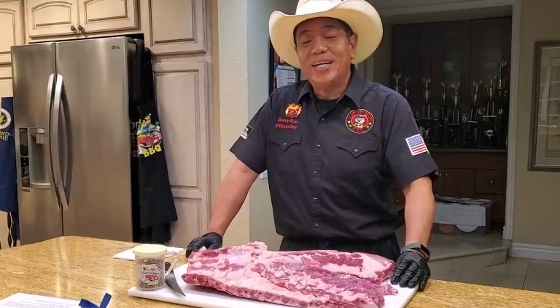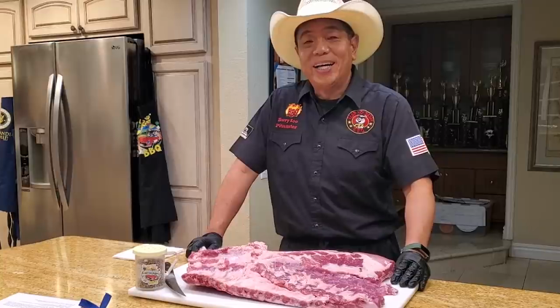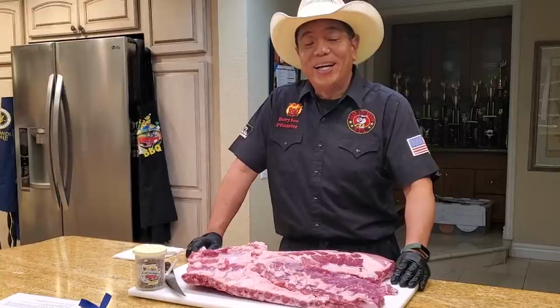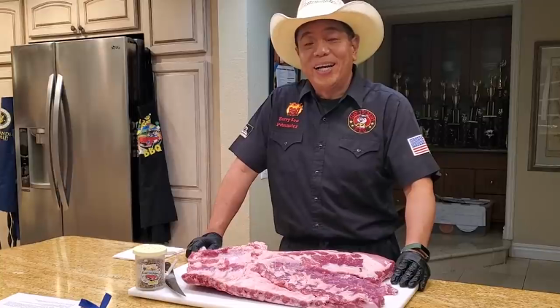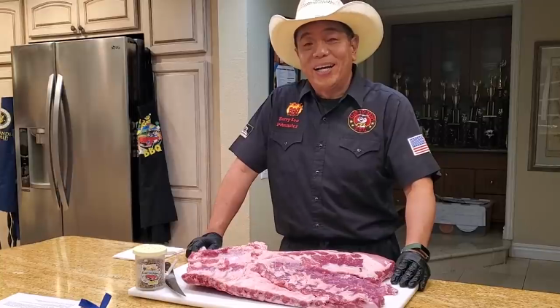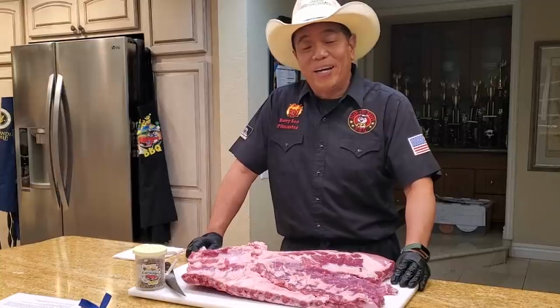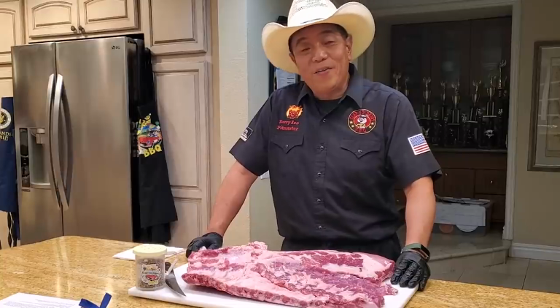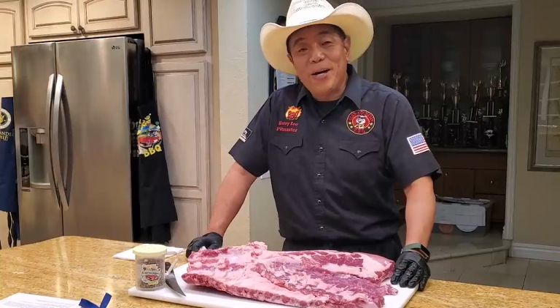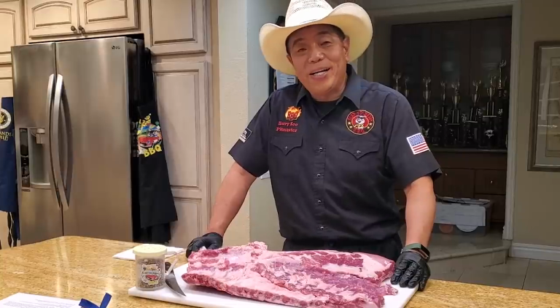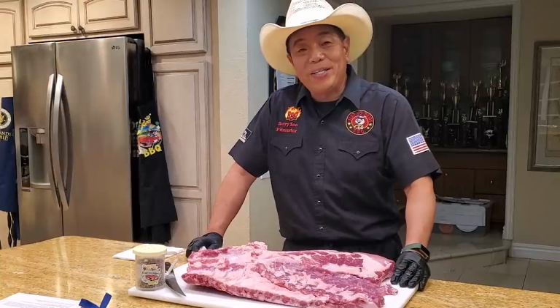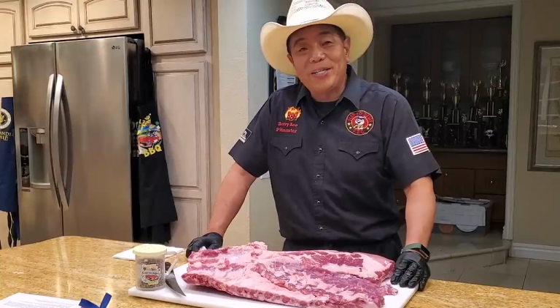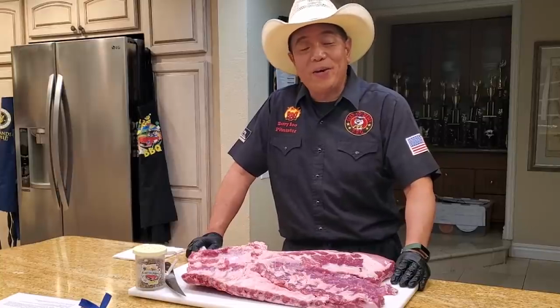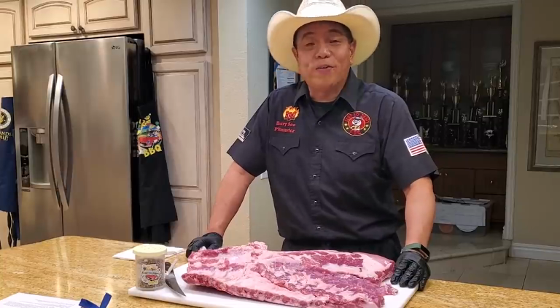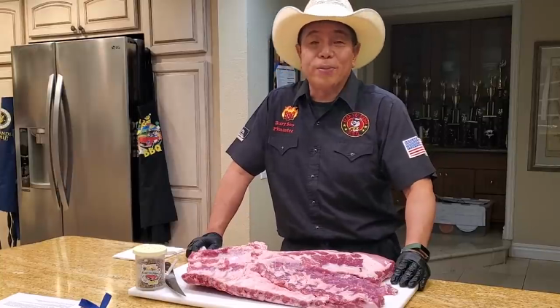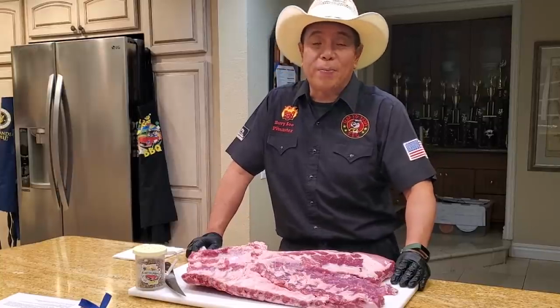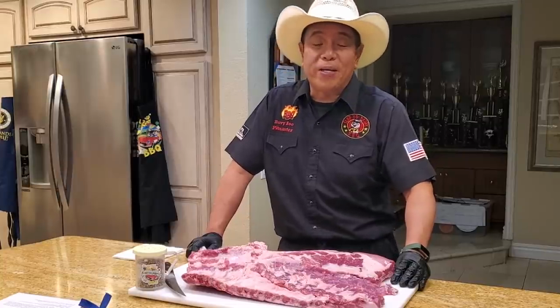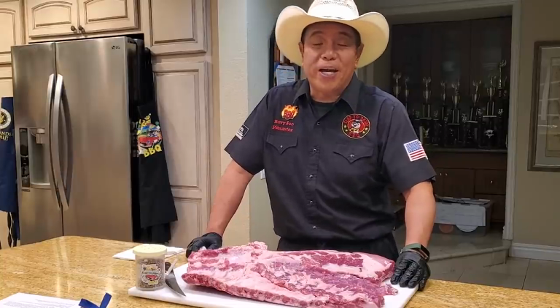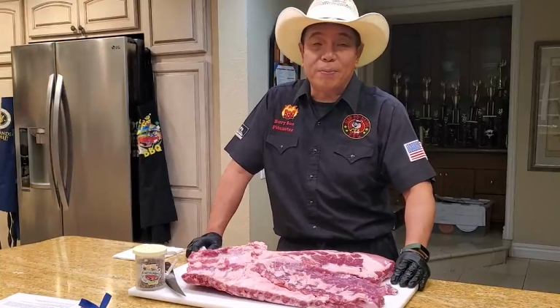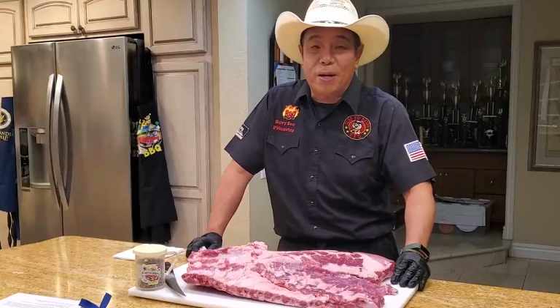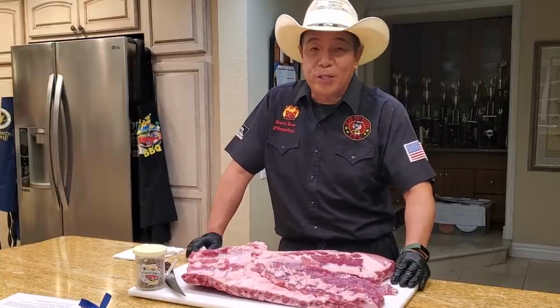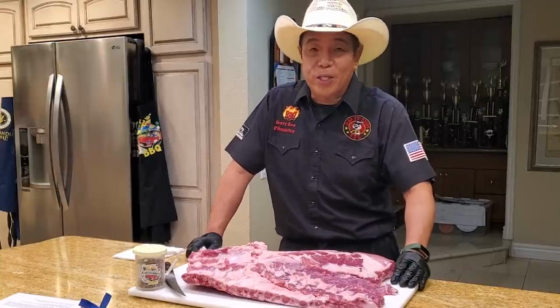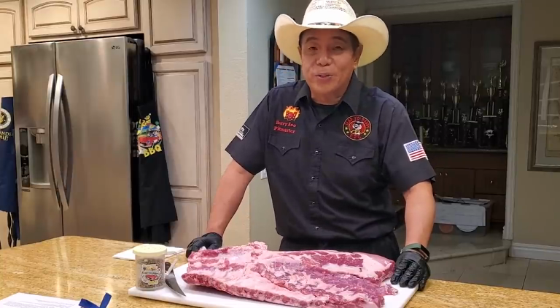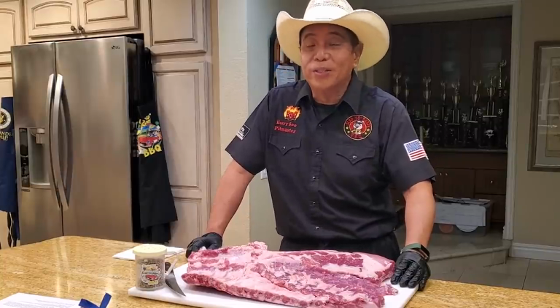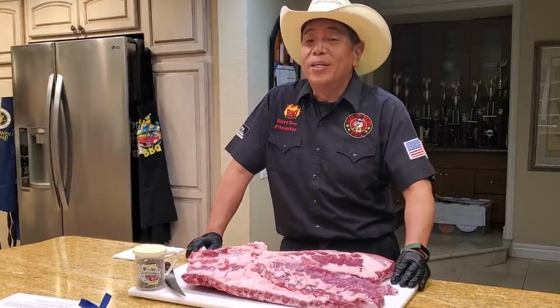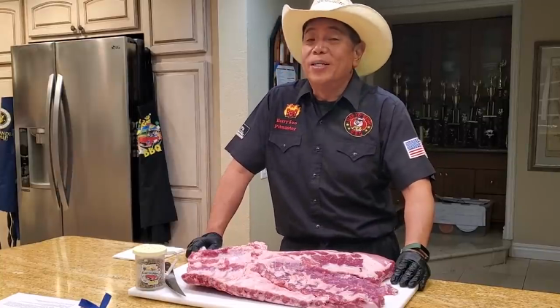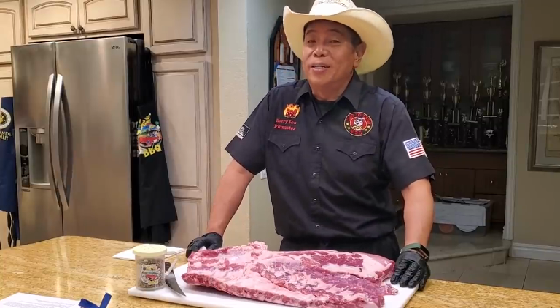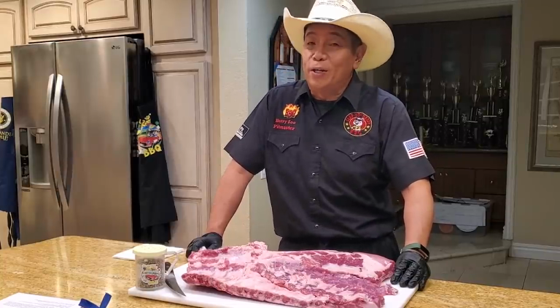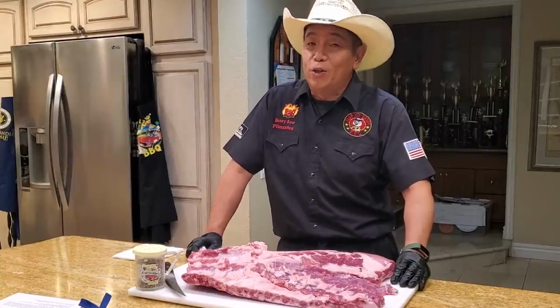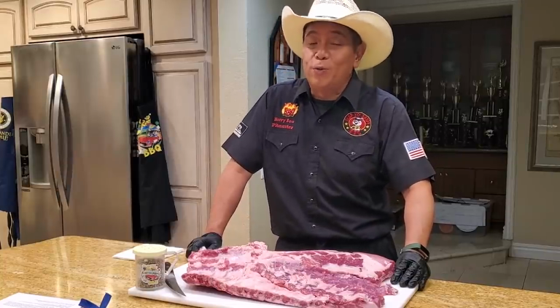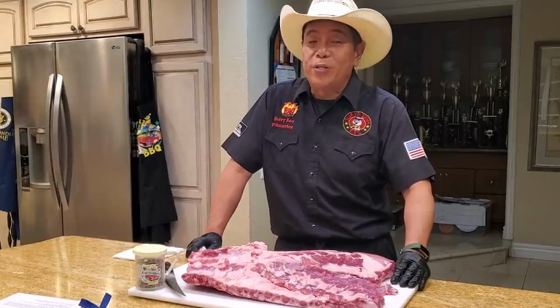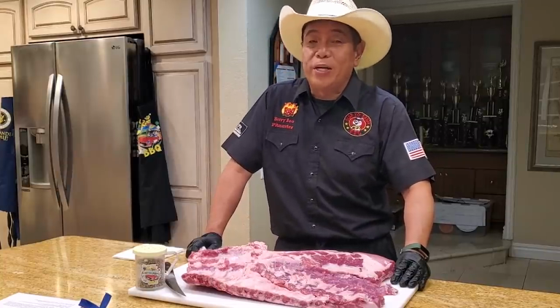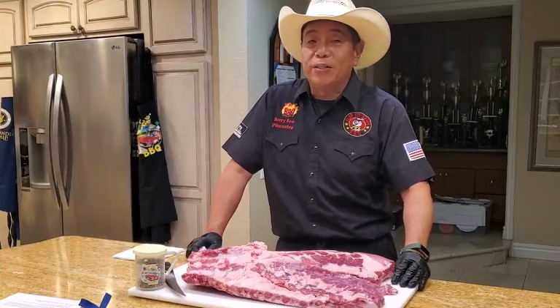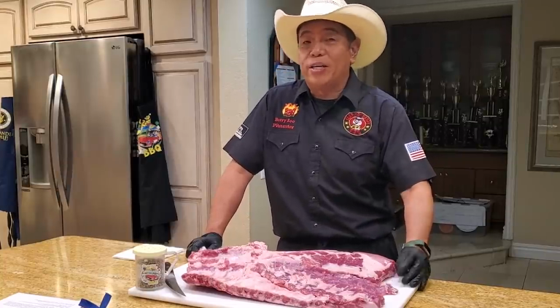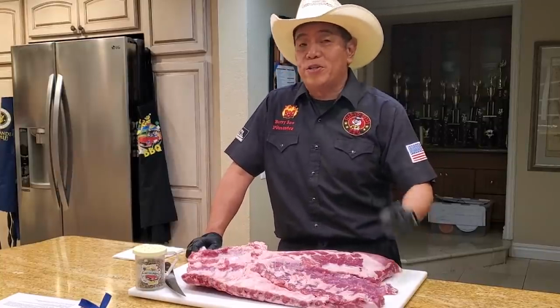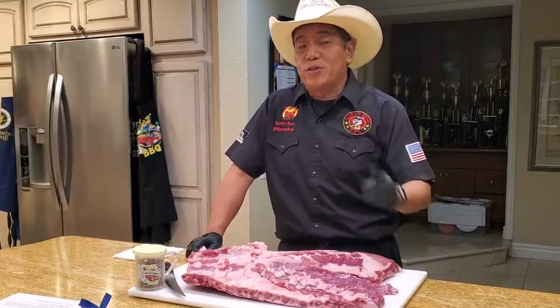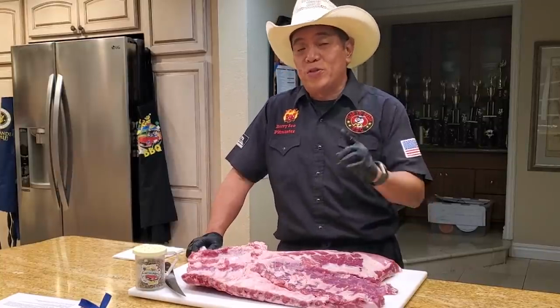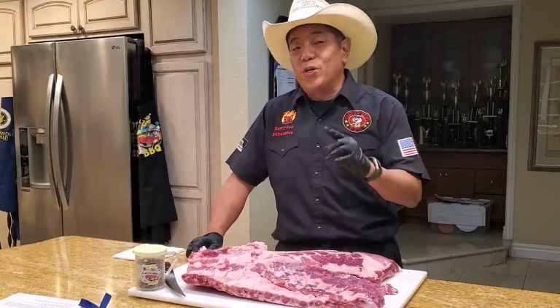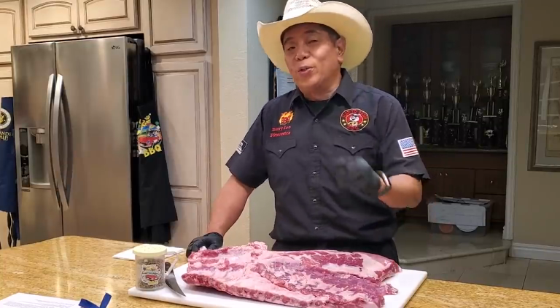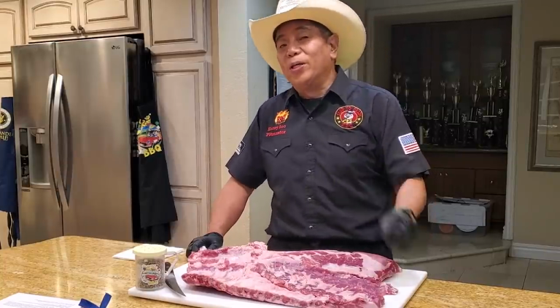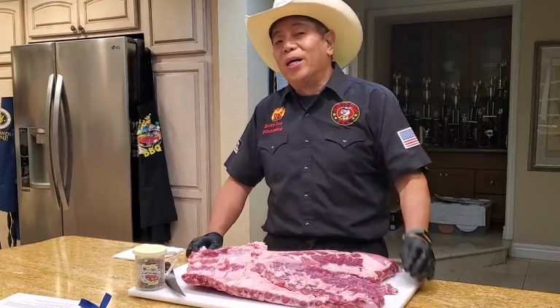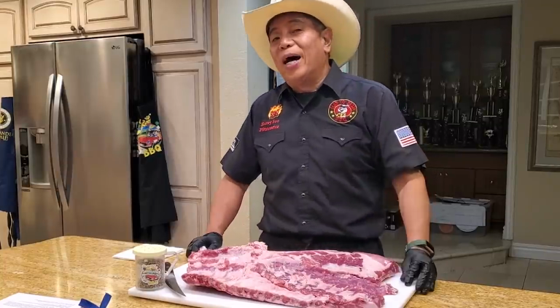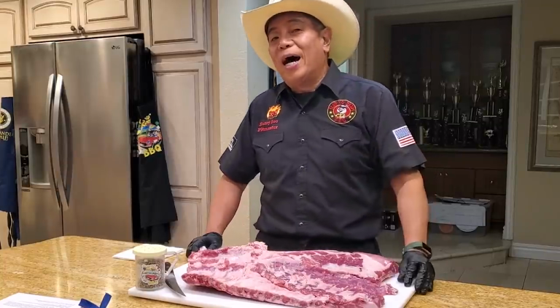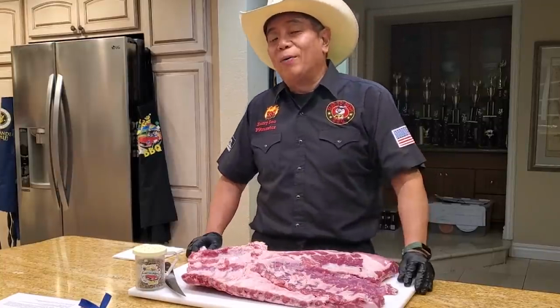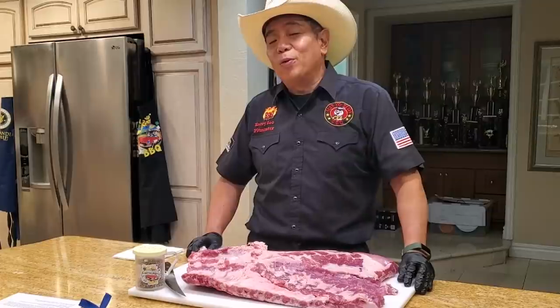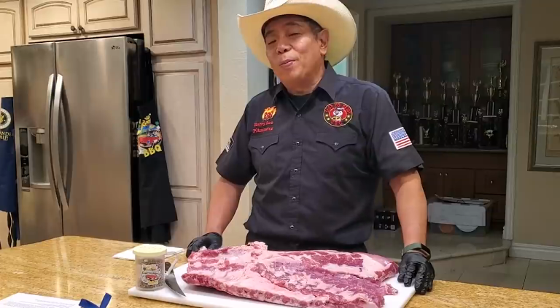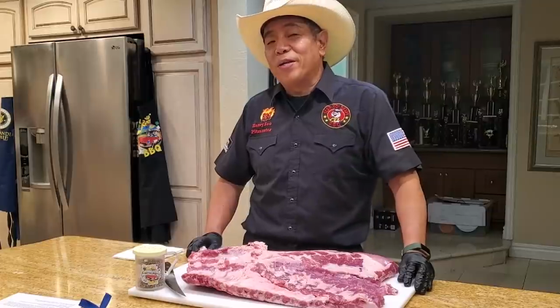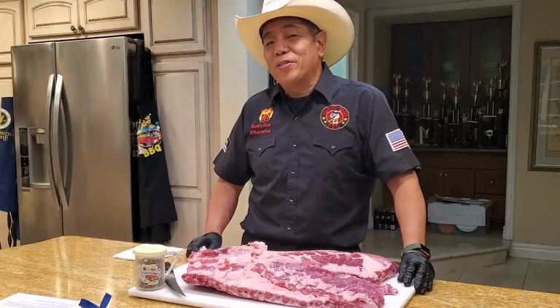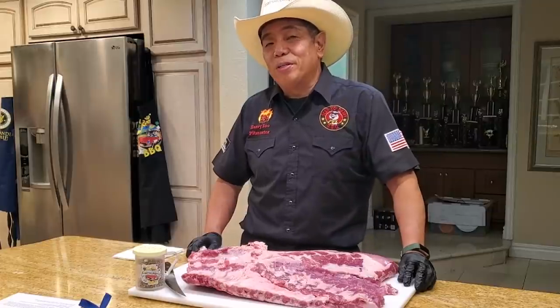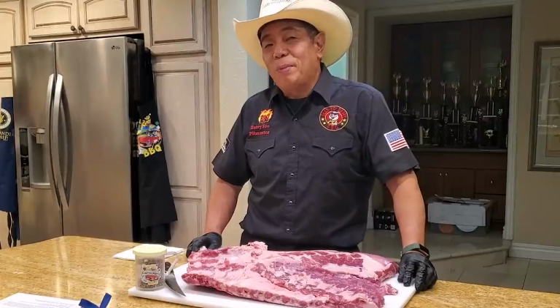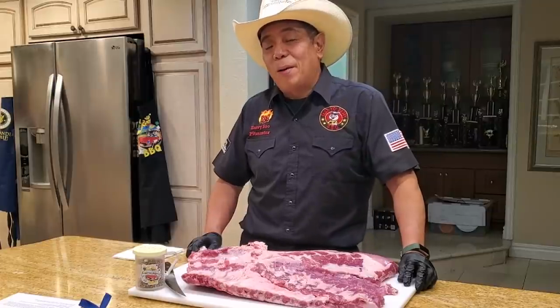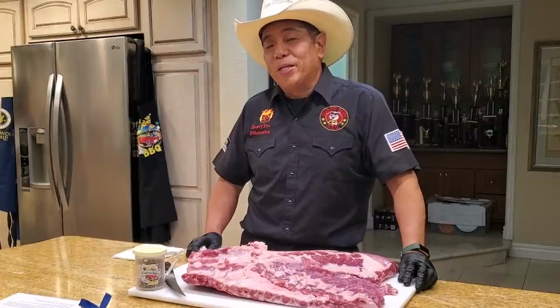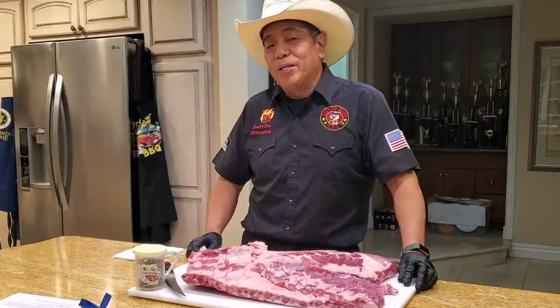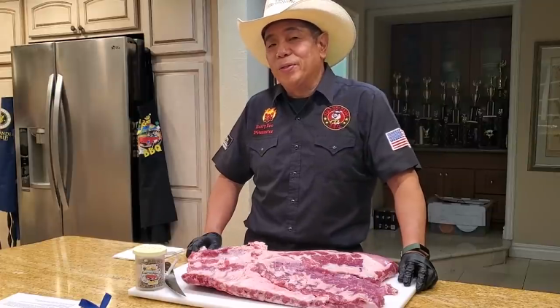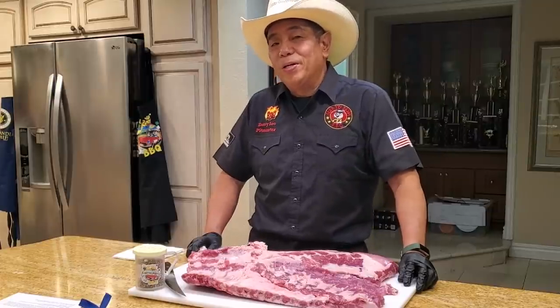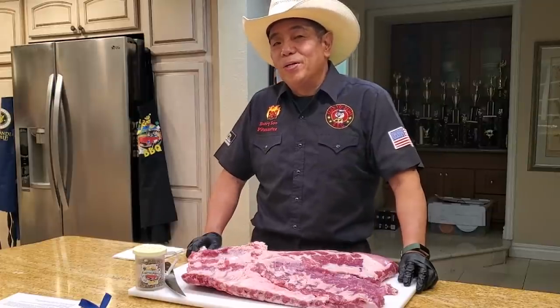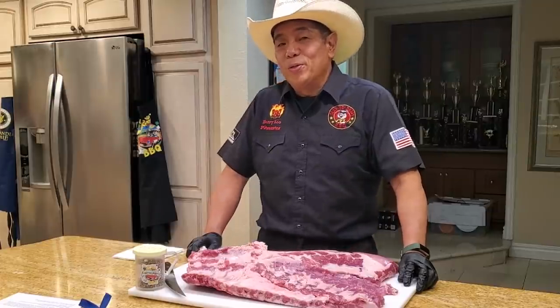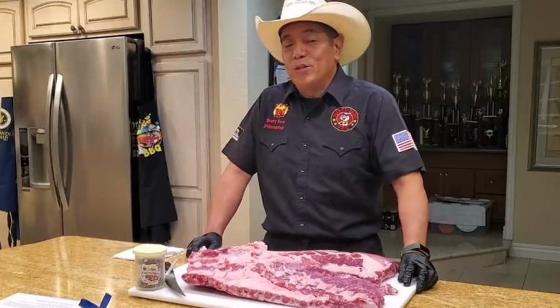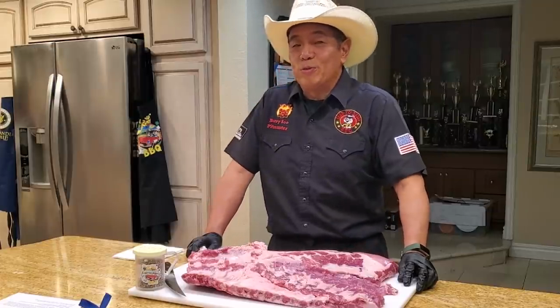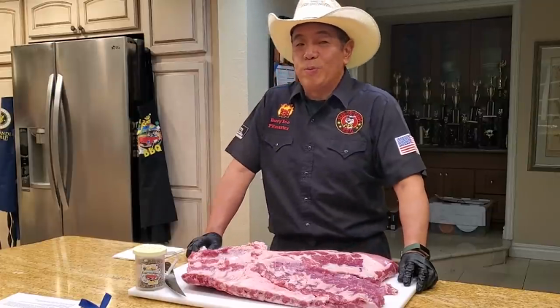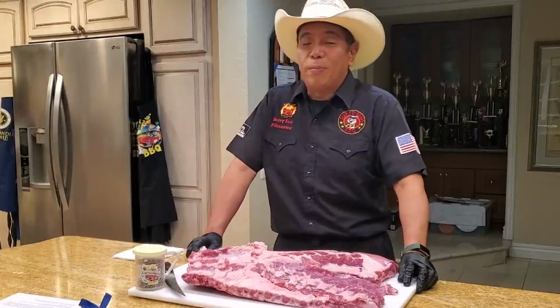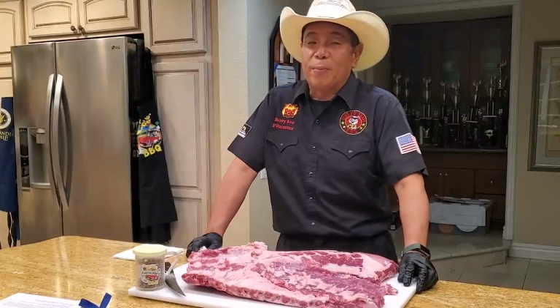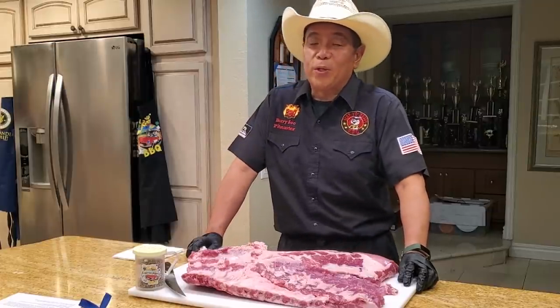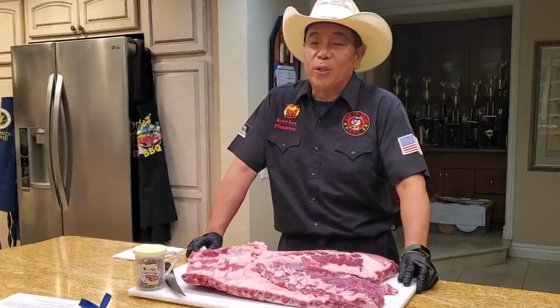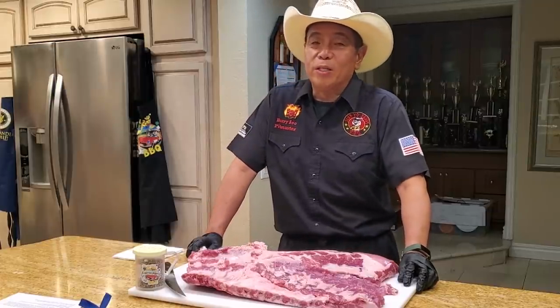Hey everybody, it's Harry from Slappy Daddy BBQ, a YouTube channel that teaches you how to master BBQ so you can share BBQ love.